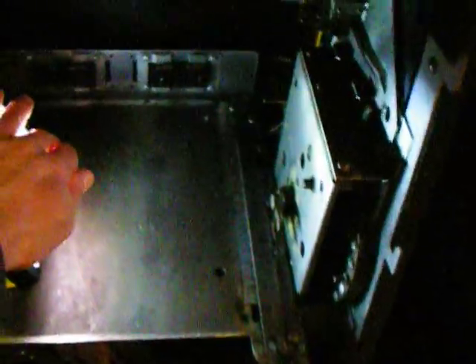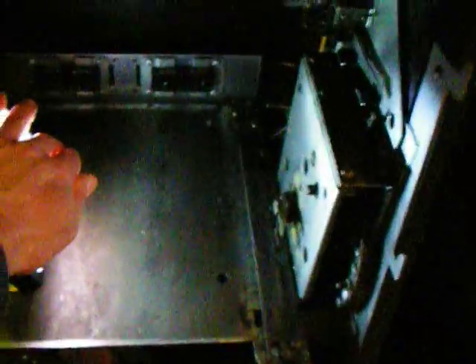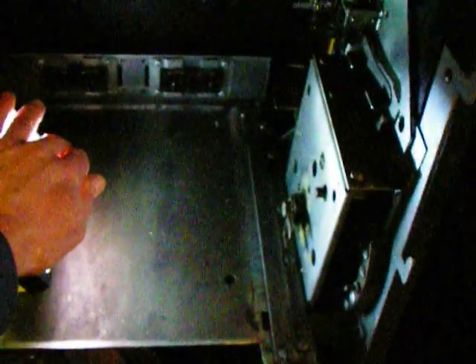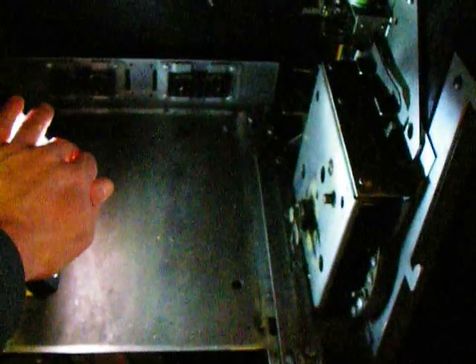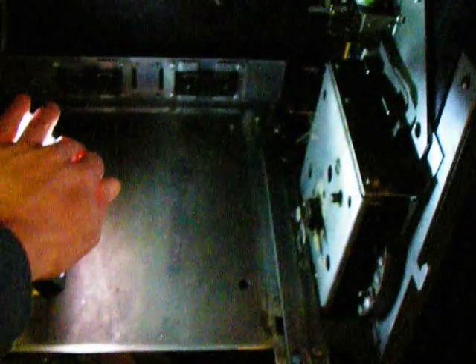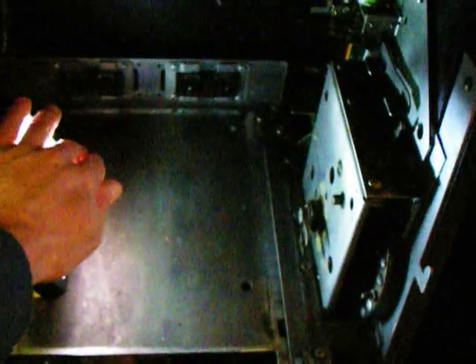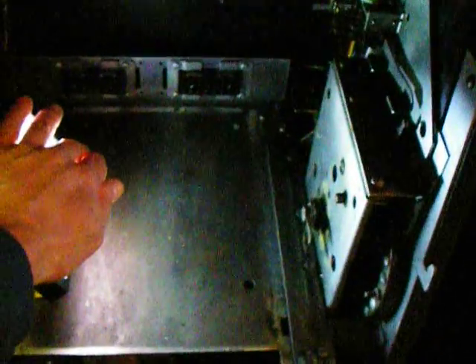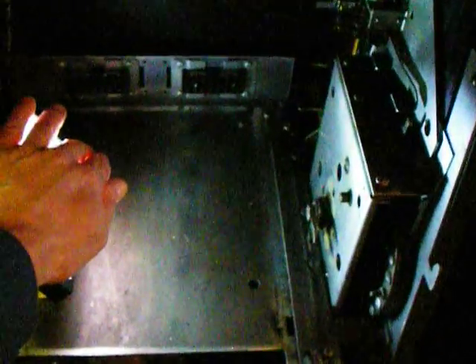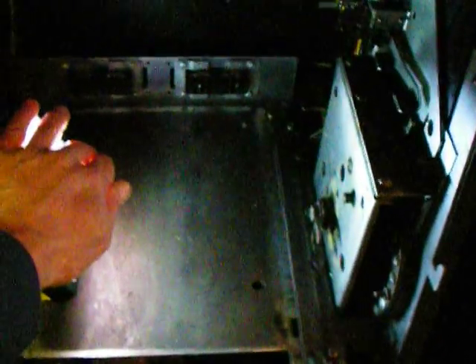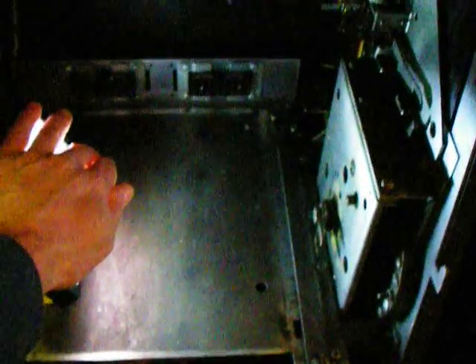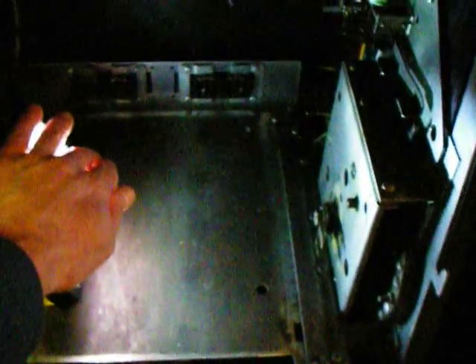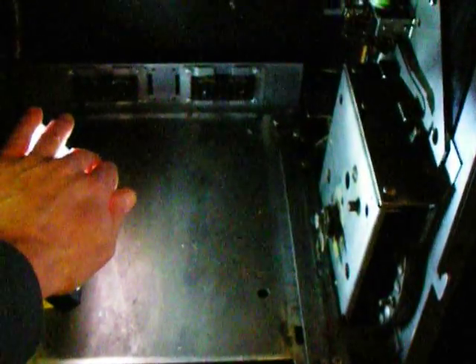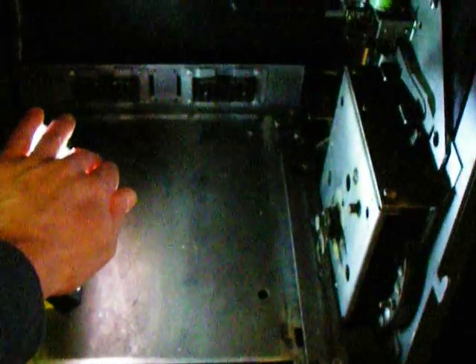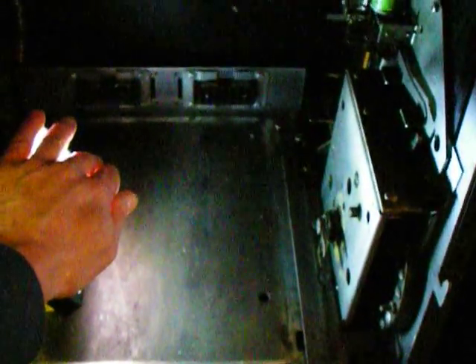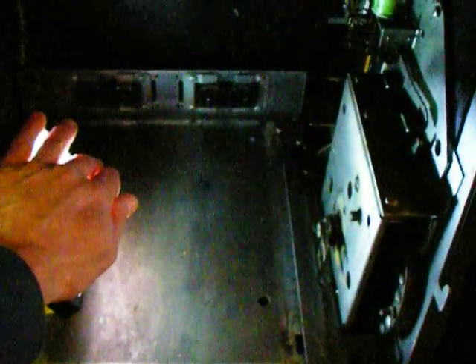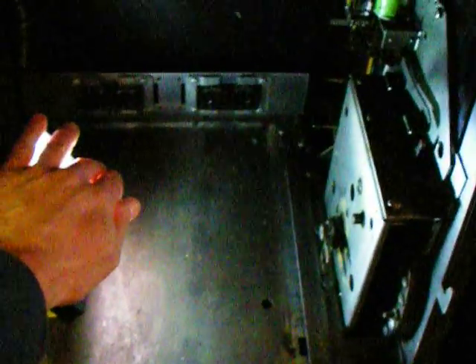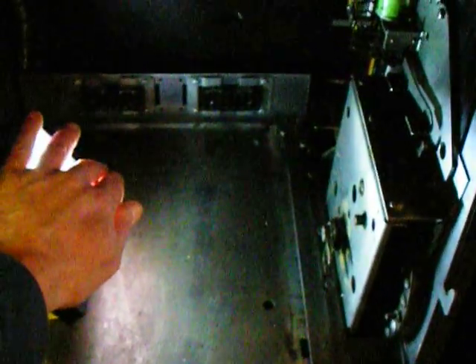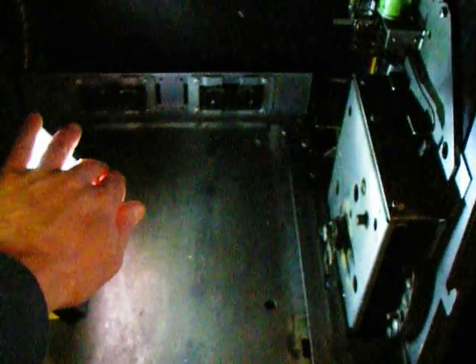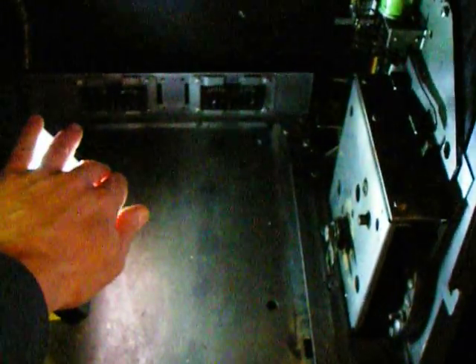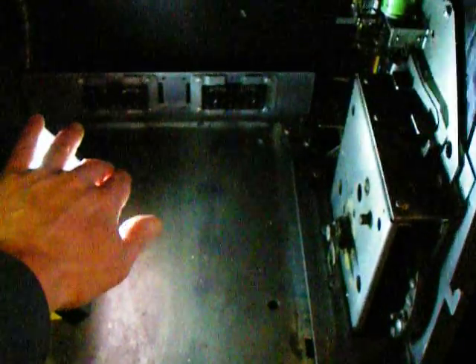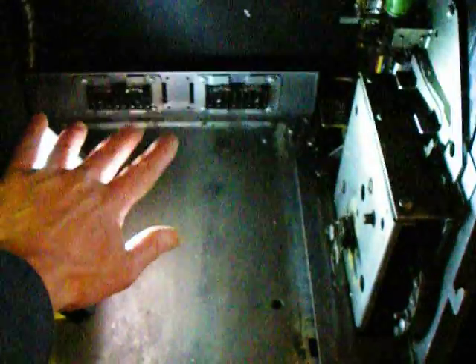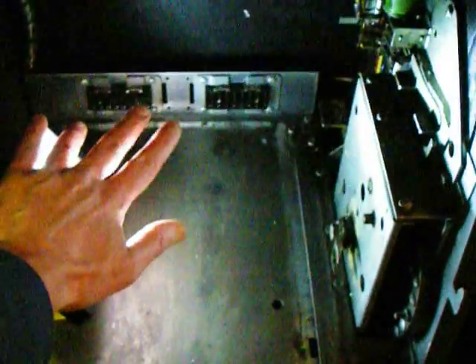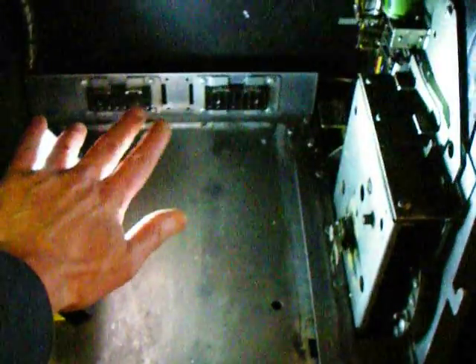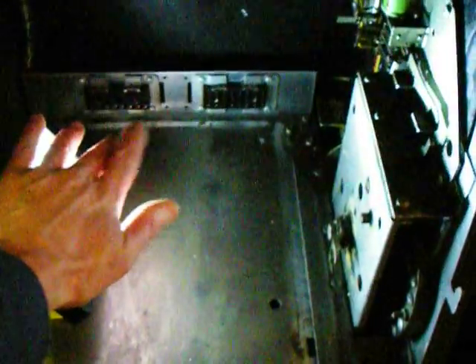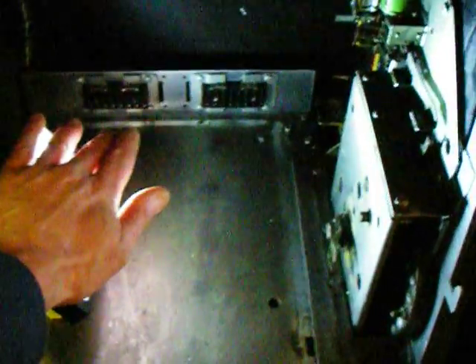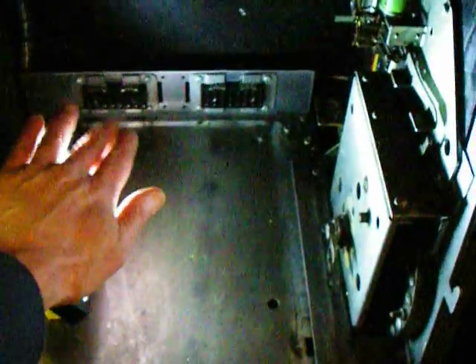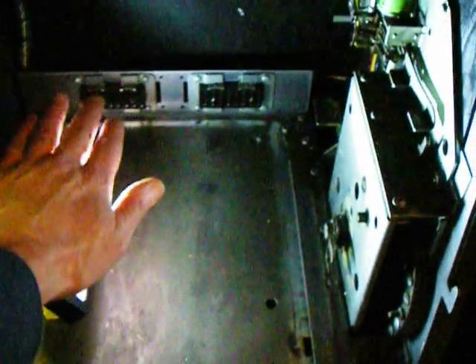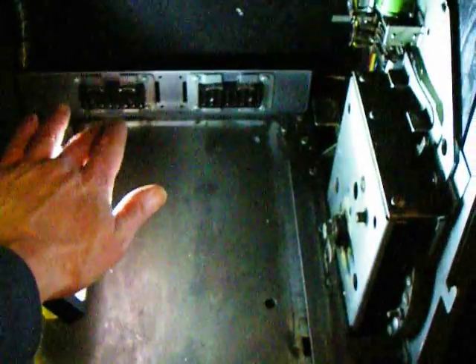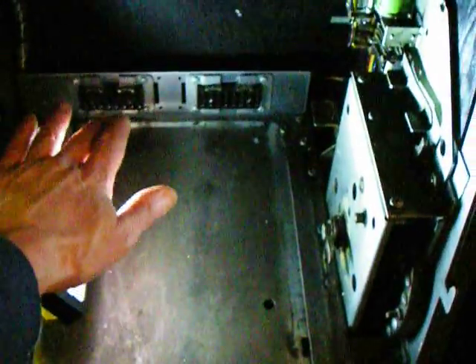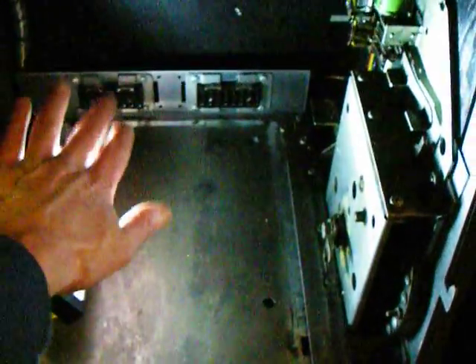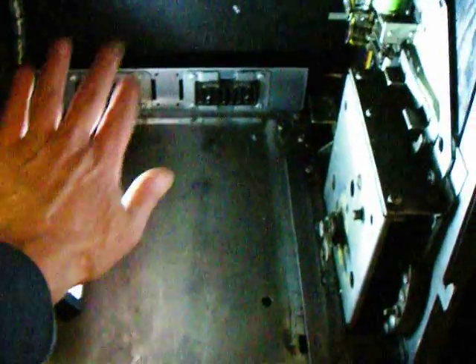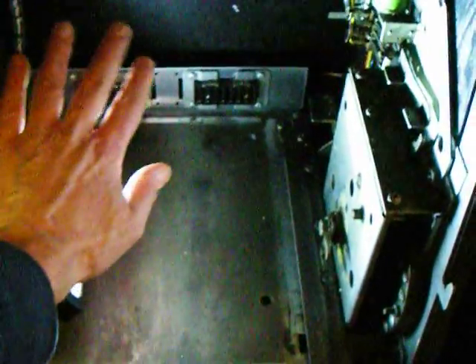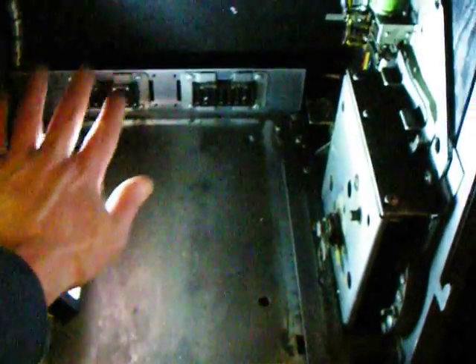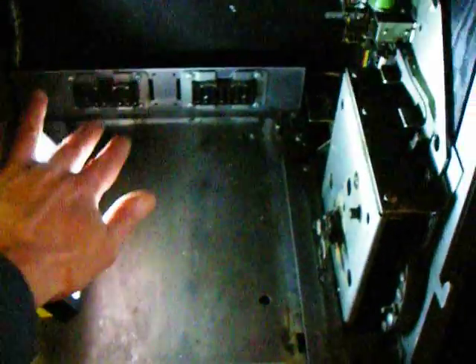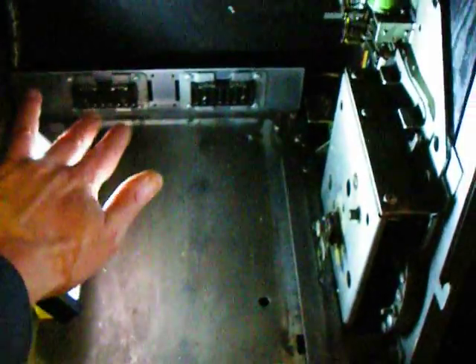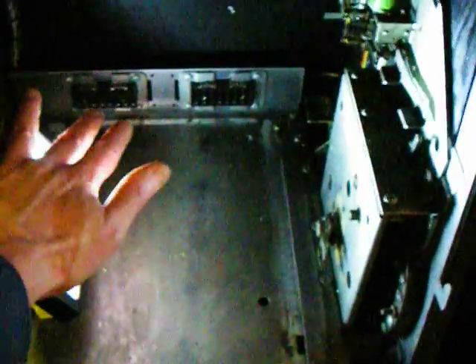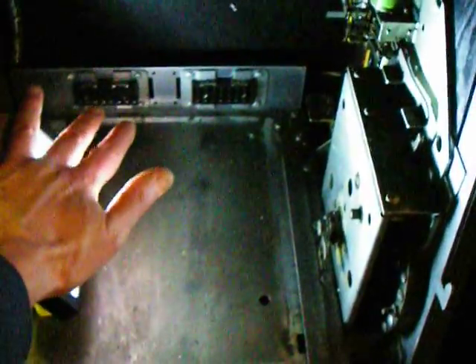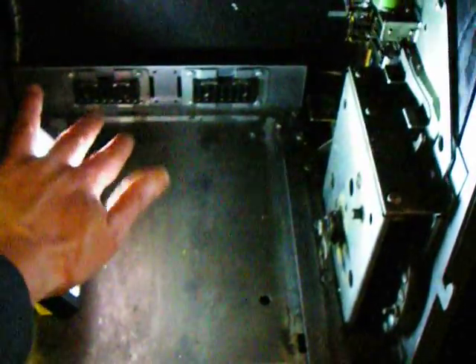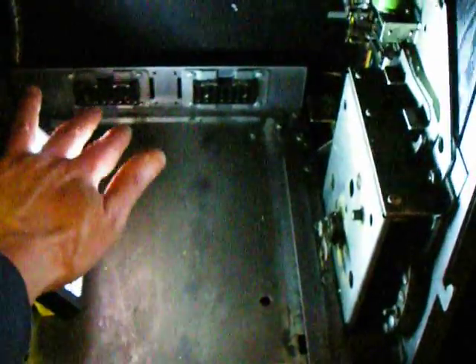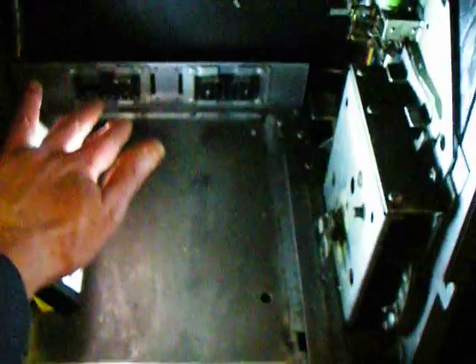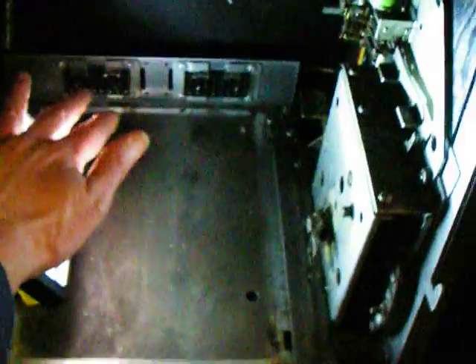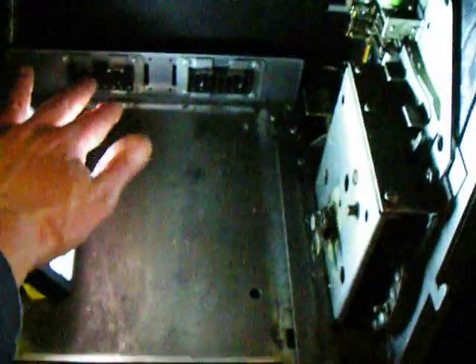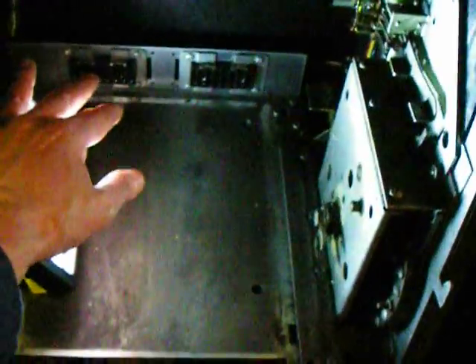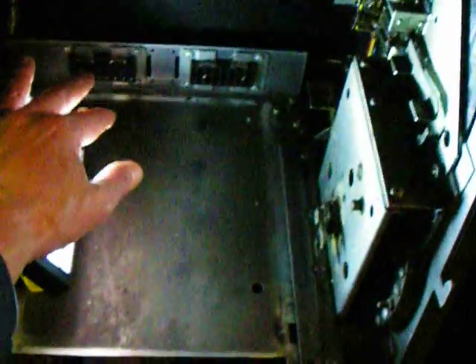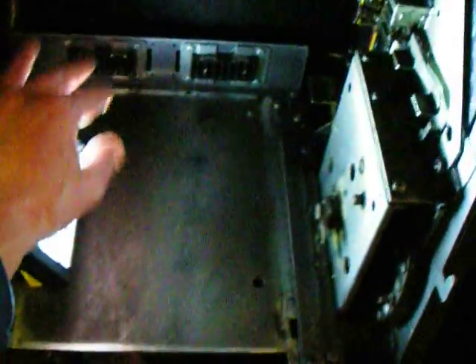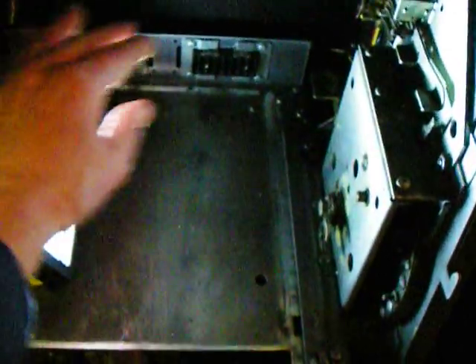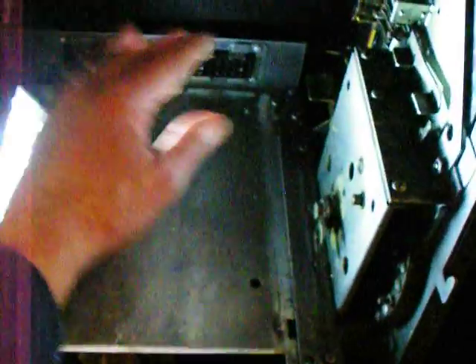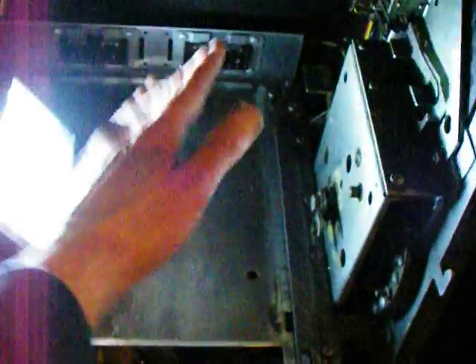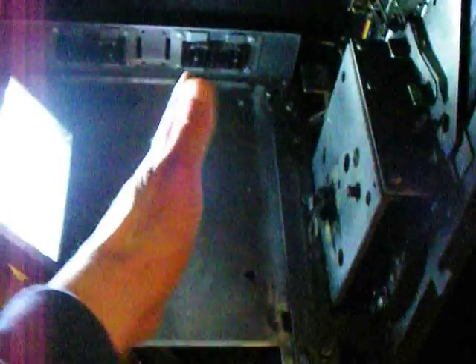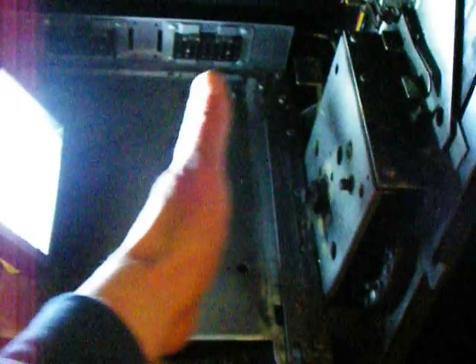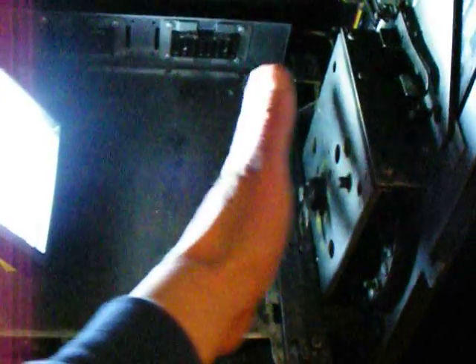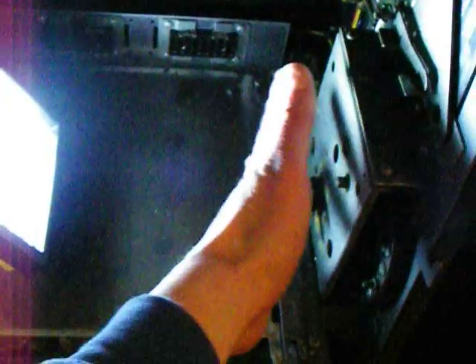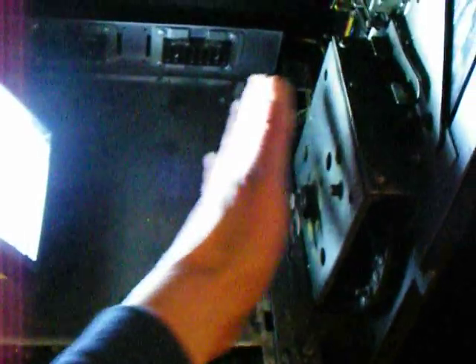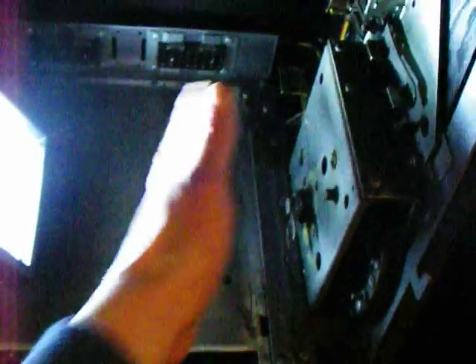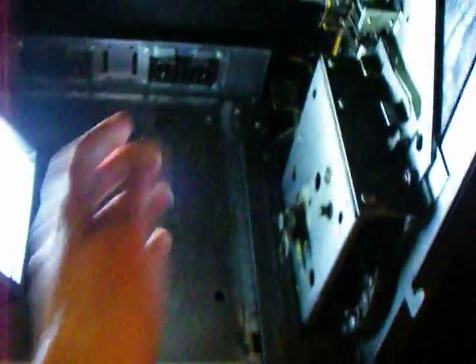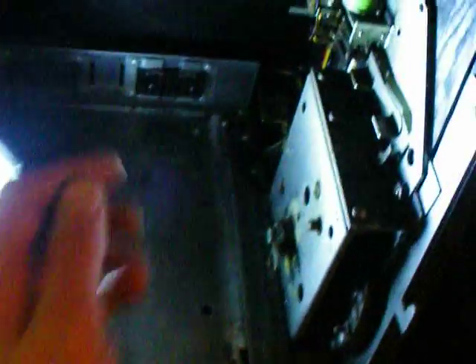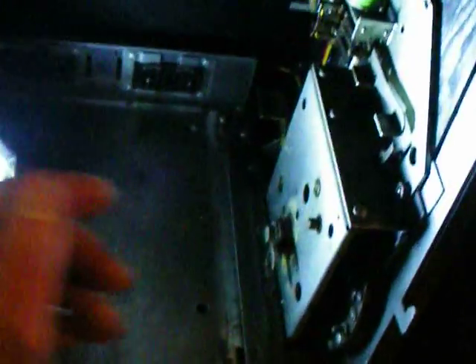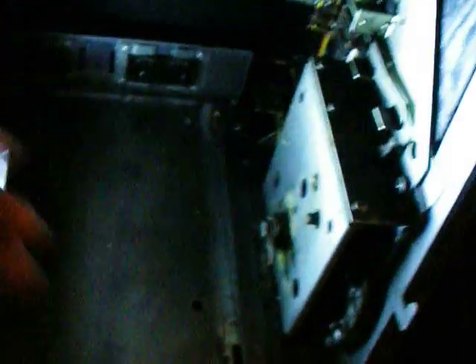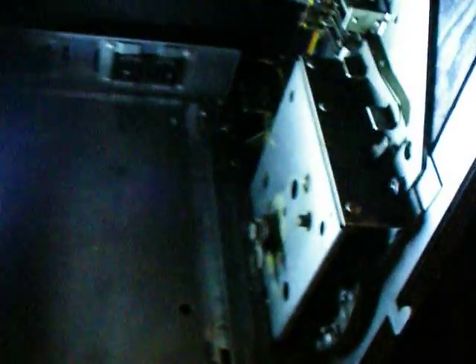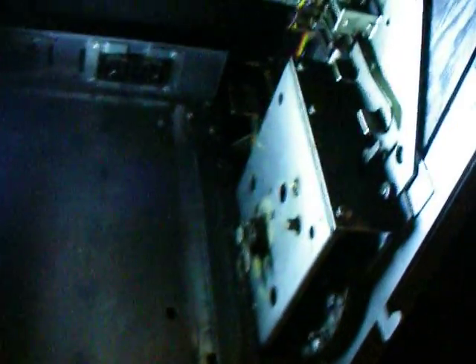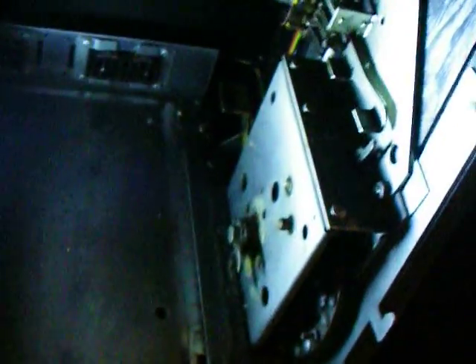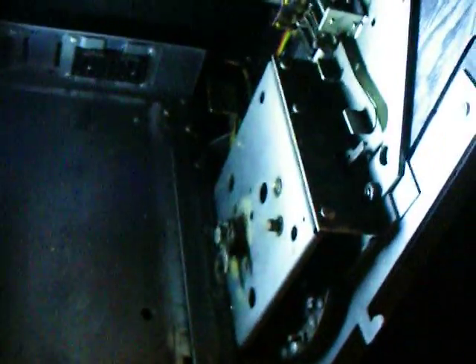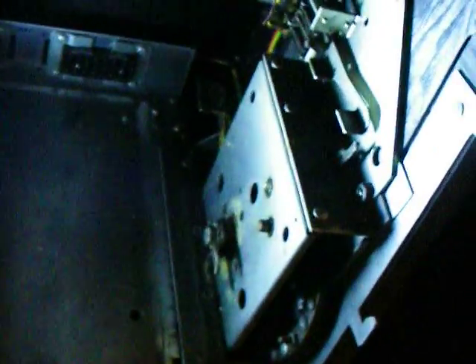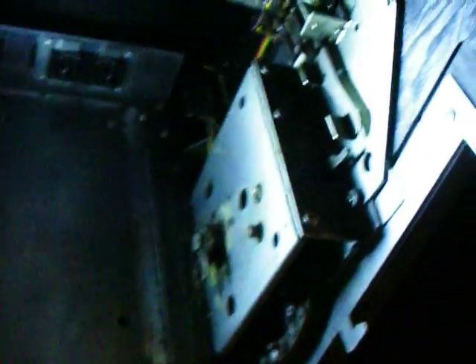This is the inside of the Bally machine with the real mechanism removed. I've just got my hand over a temporary light here just to light the mechanism inside.